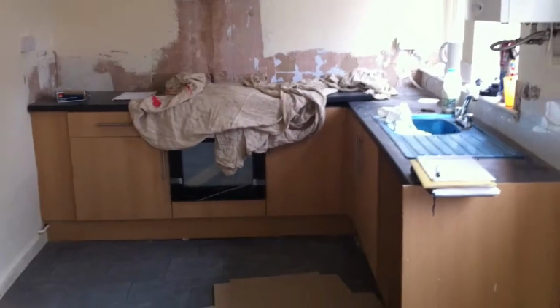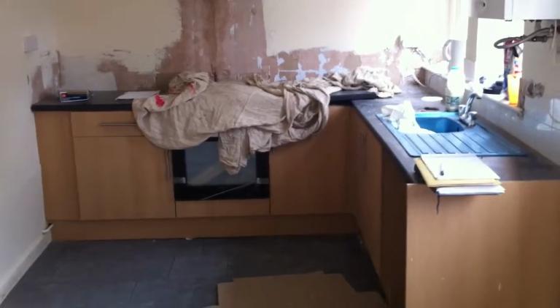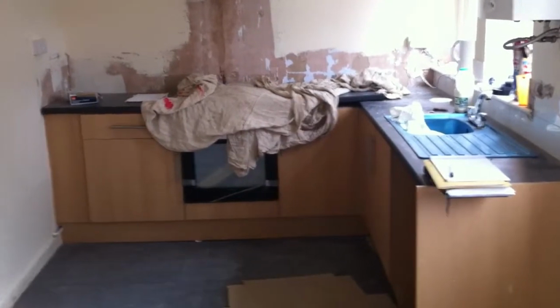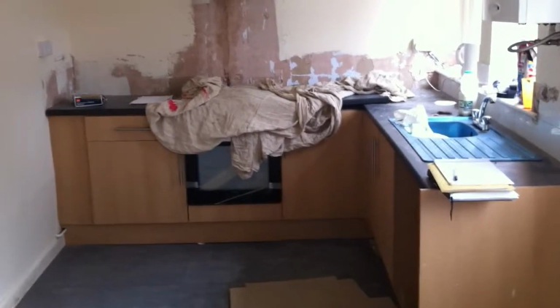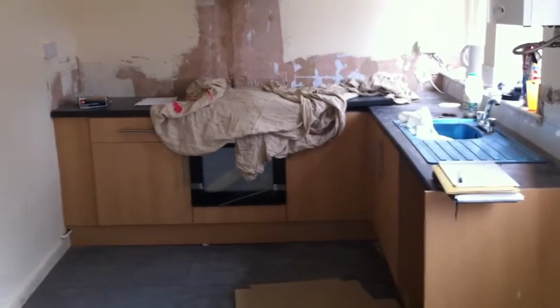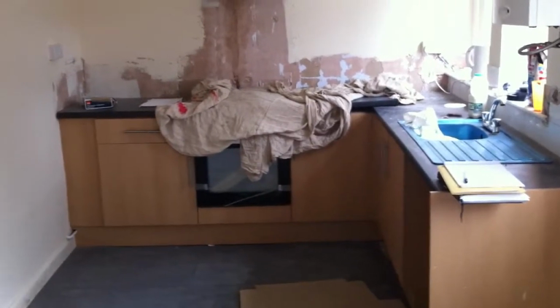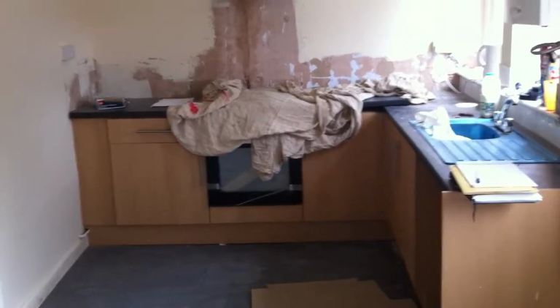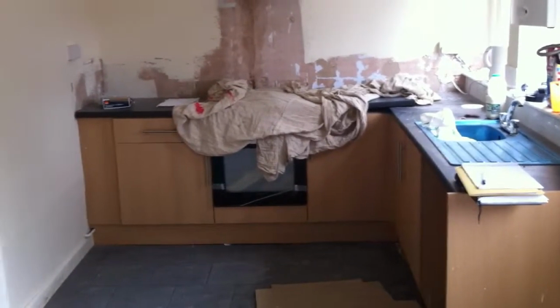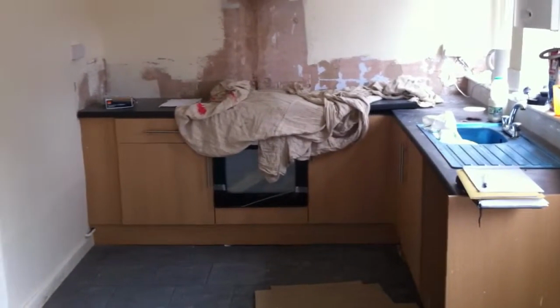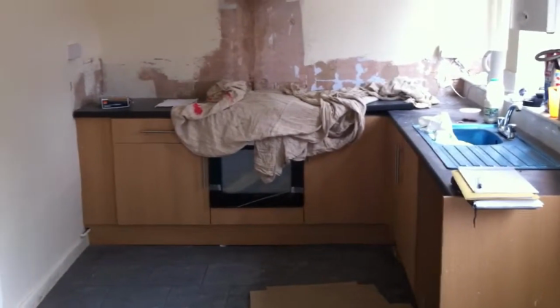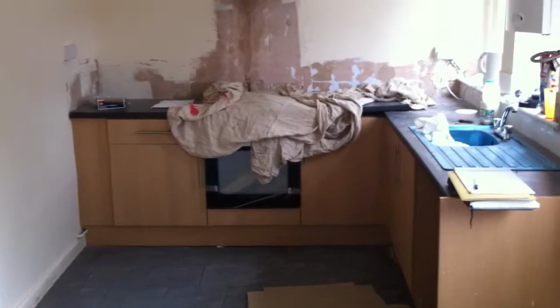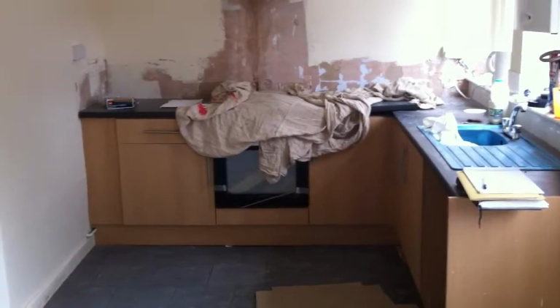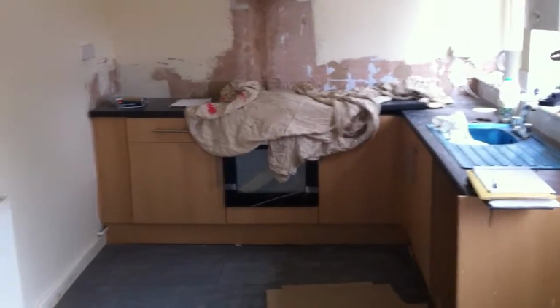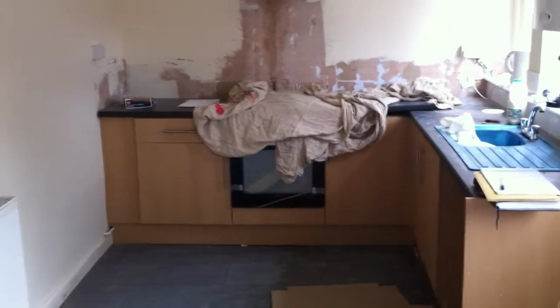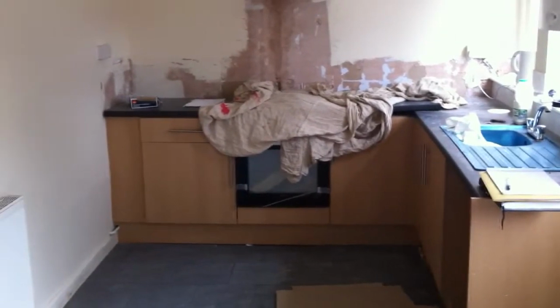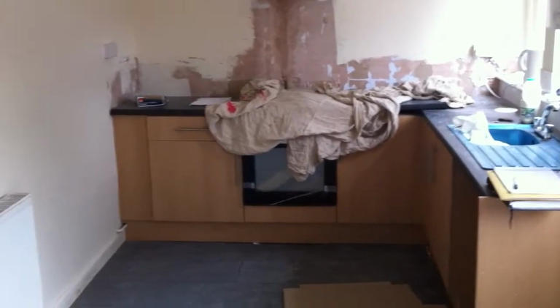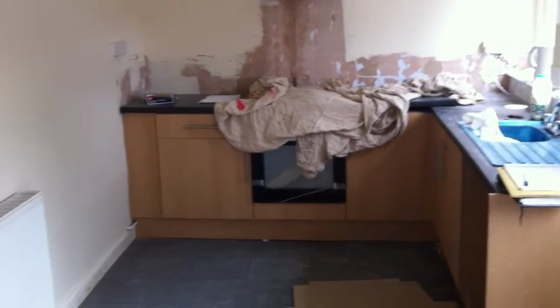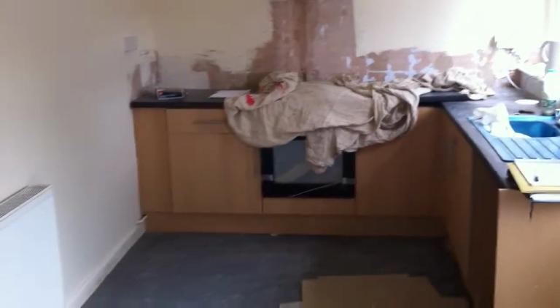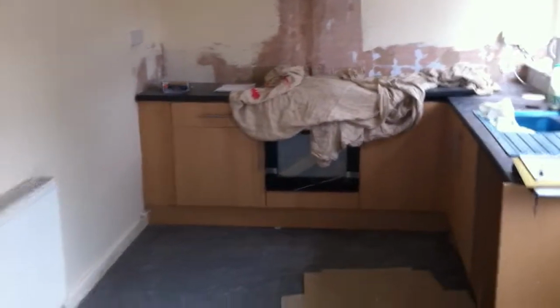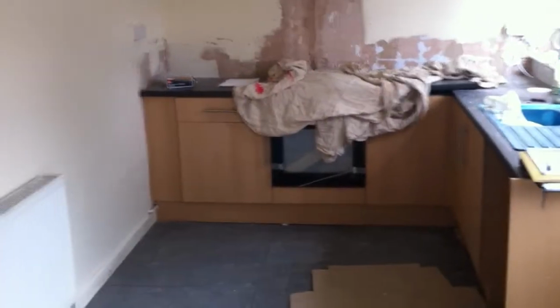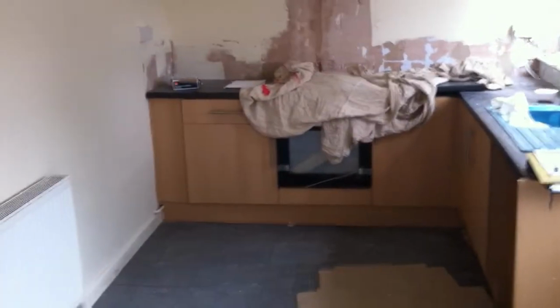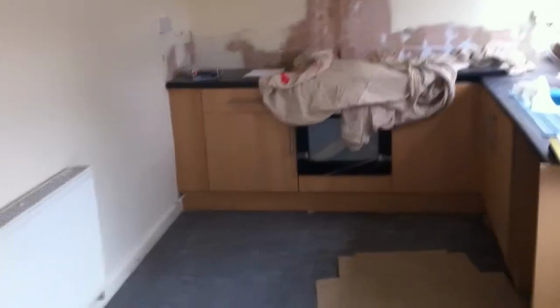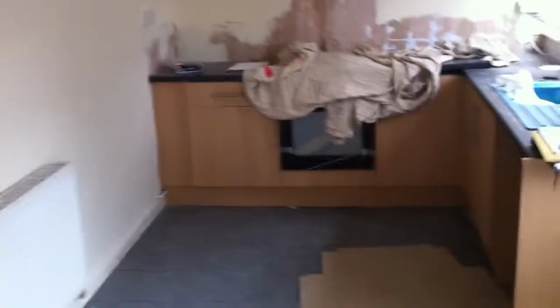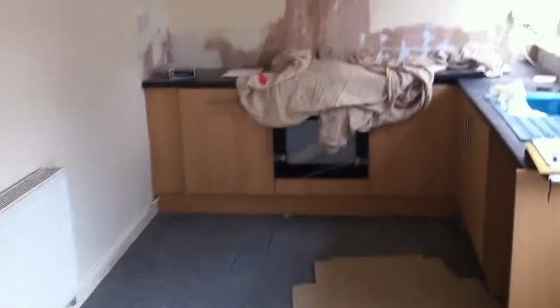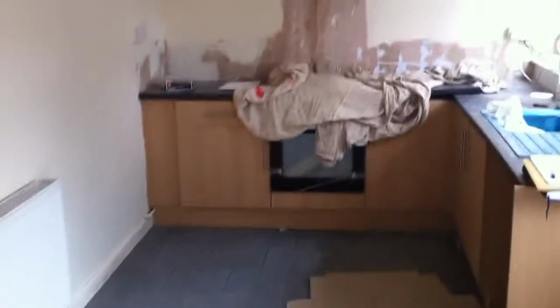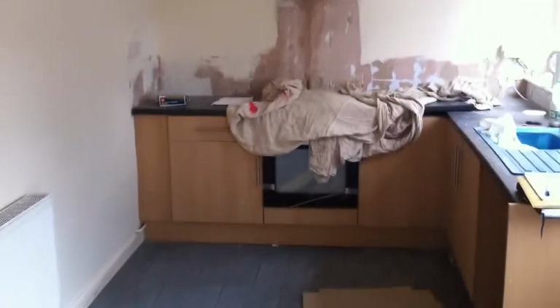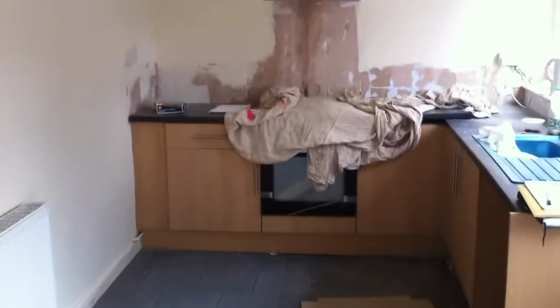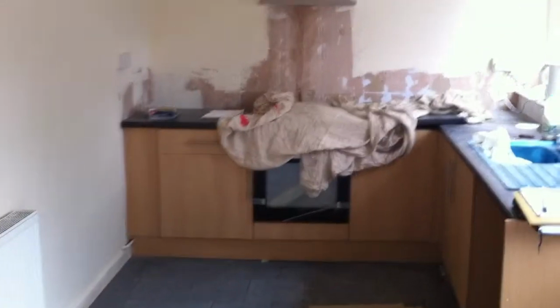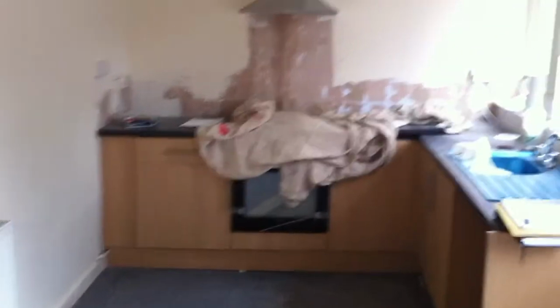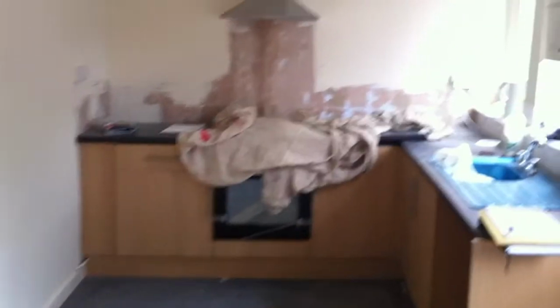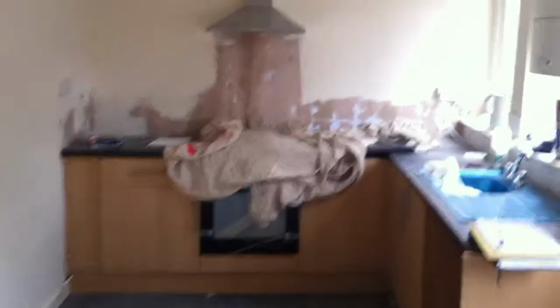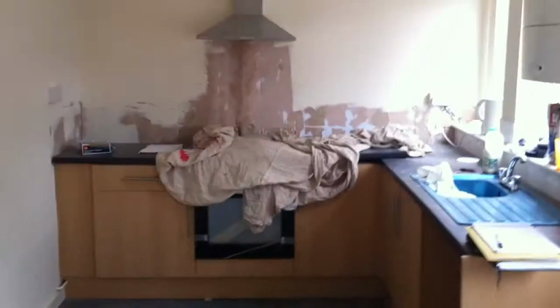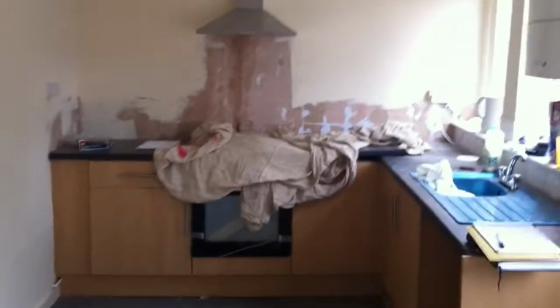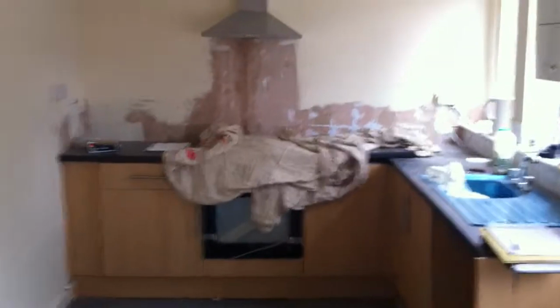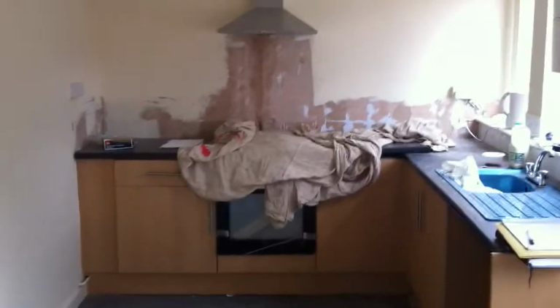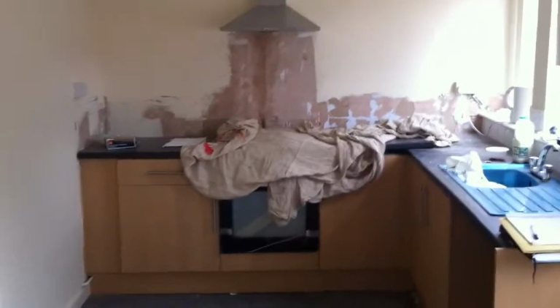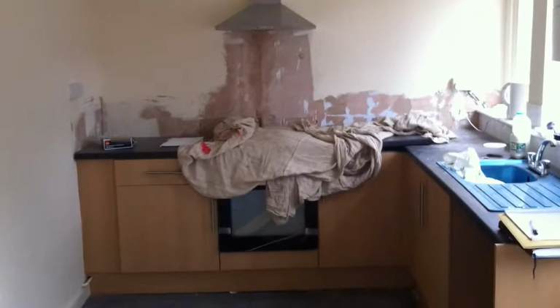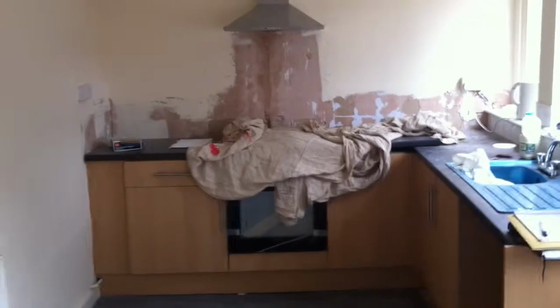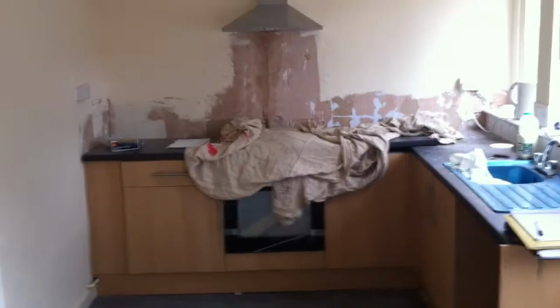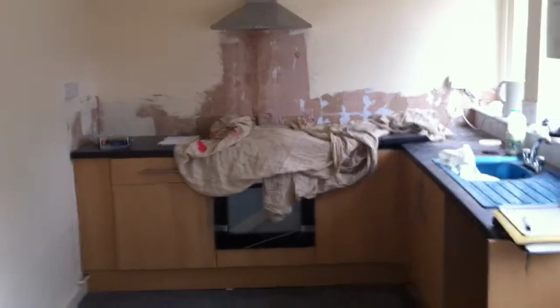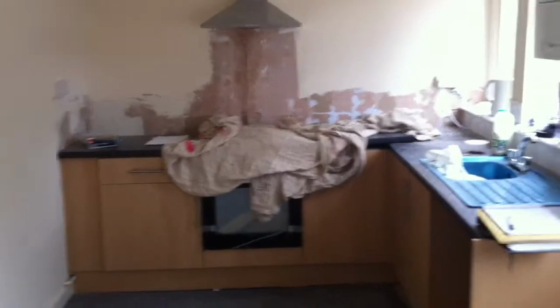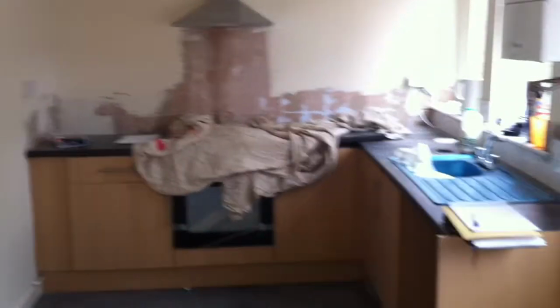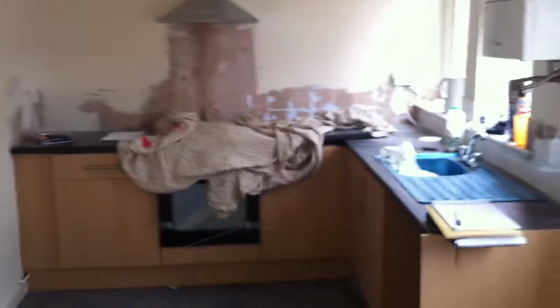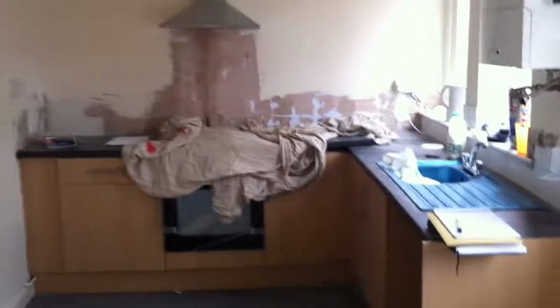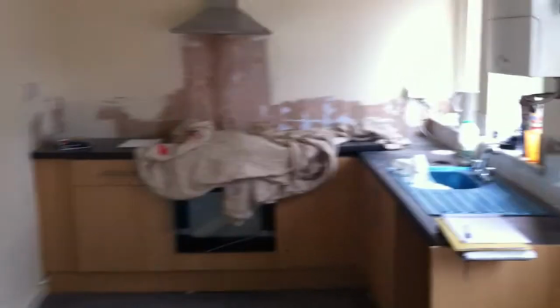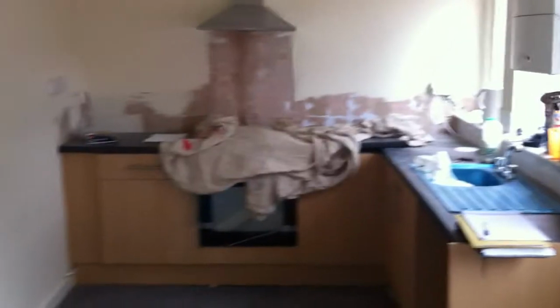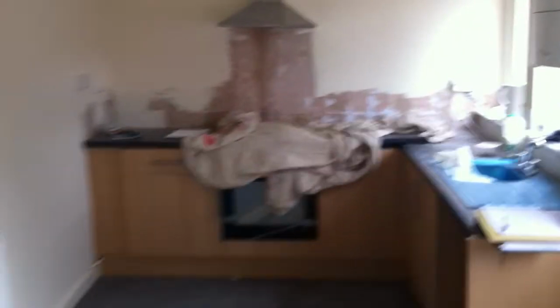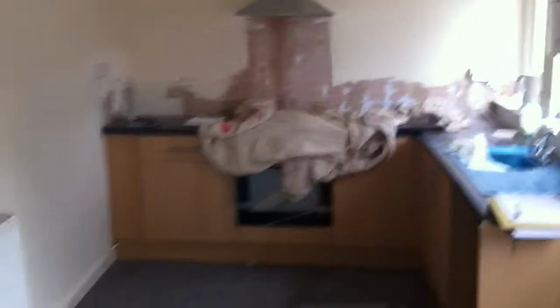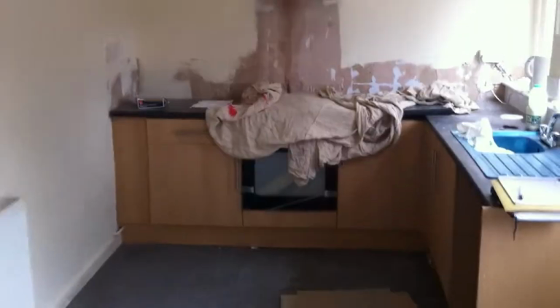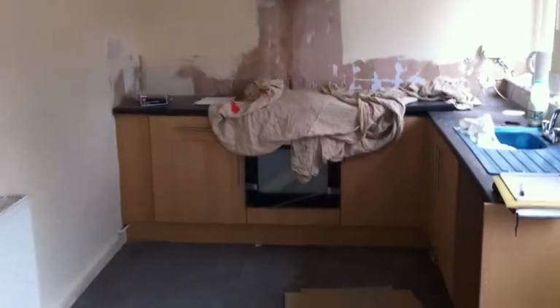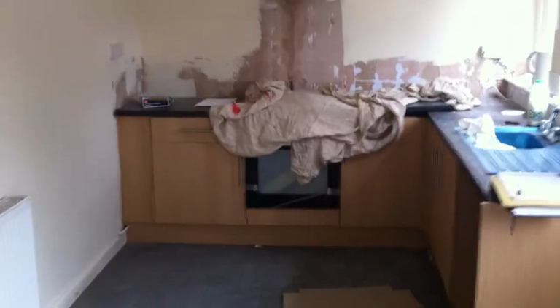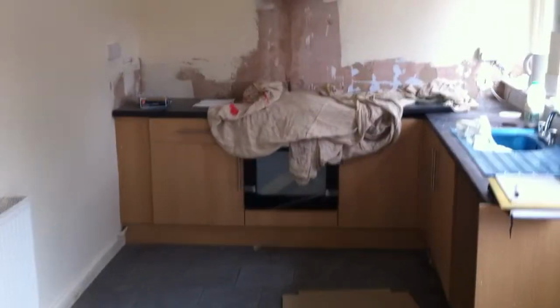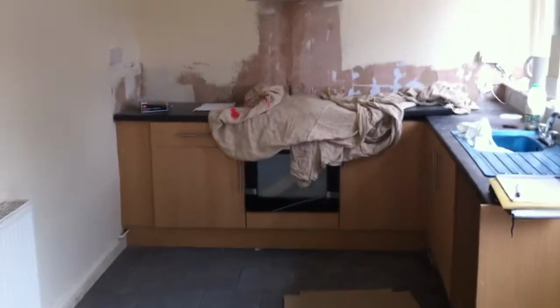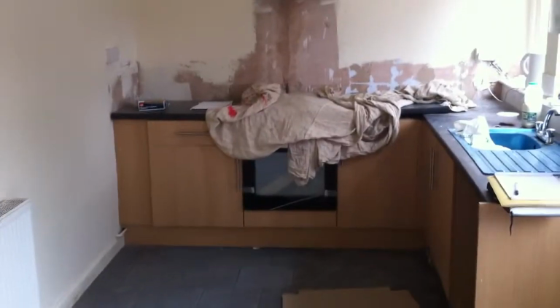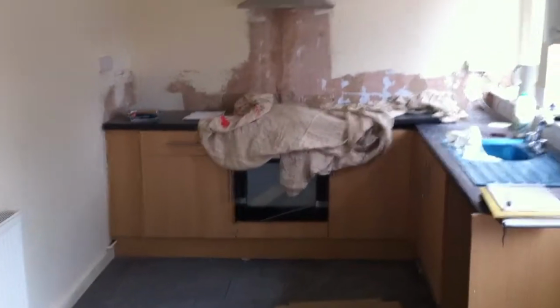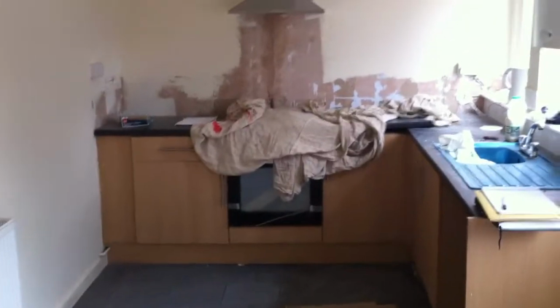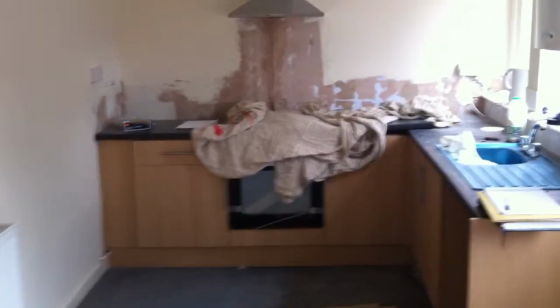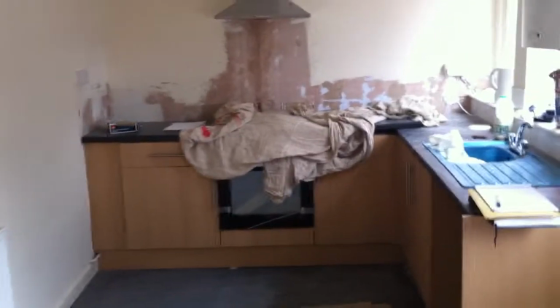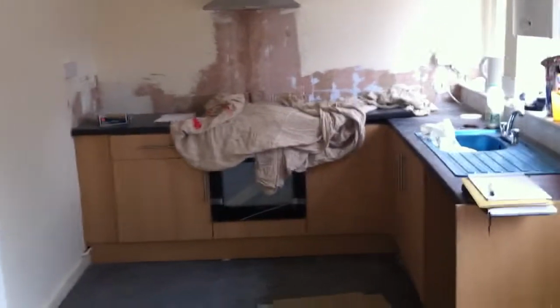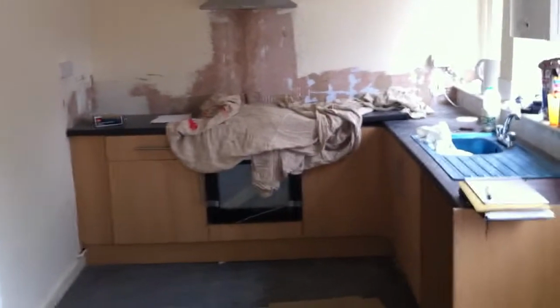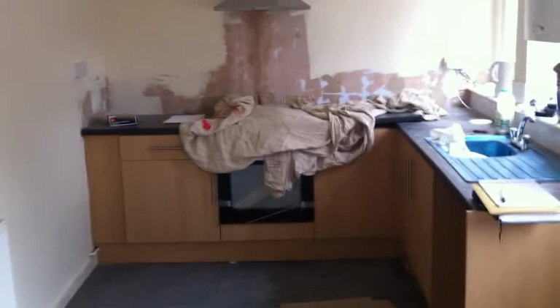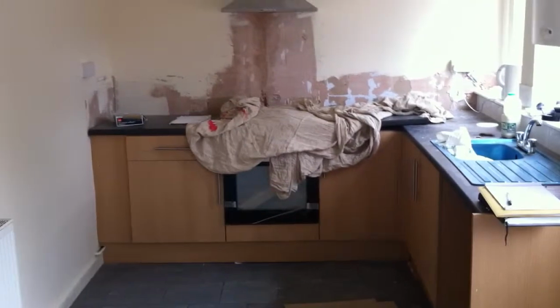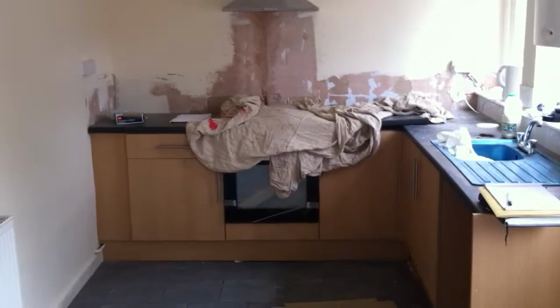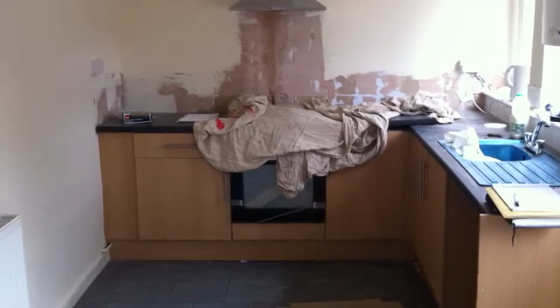This is 113 Aisdale Crescent. It's nearly just about there now, we've probably got a few more days work.